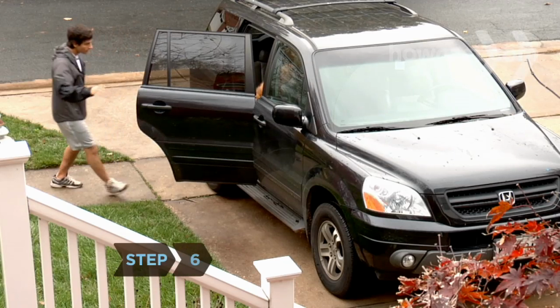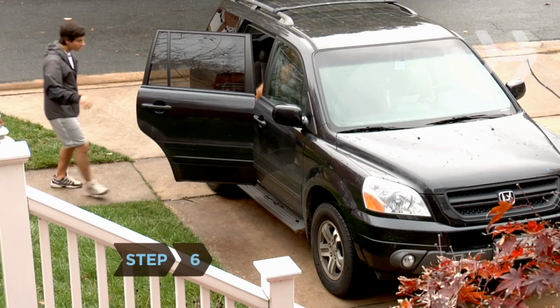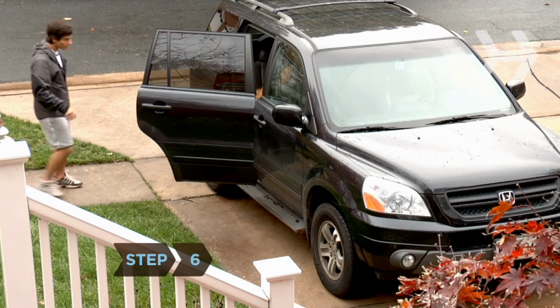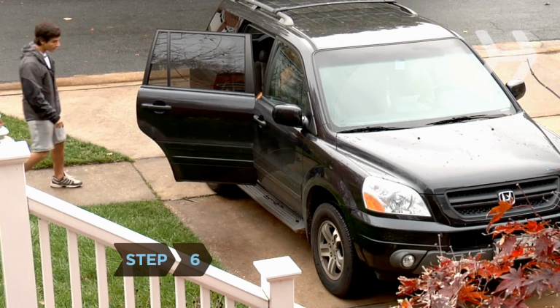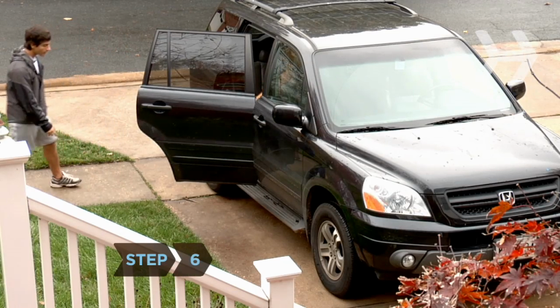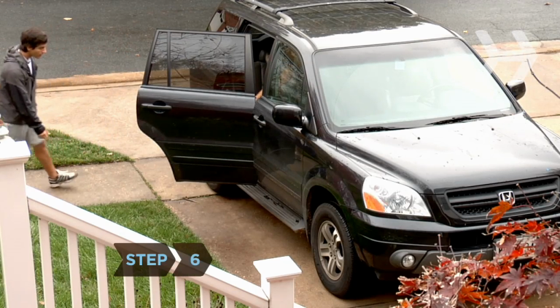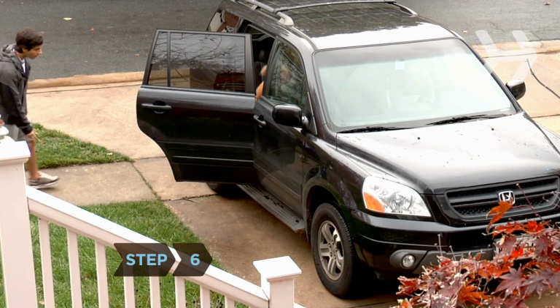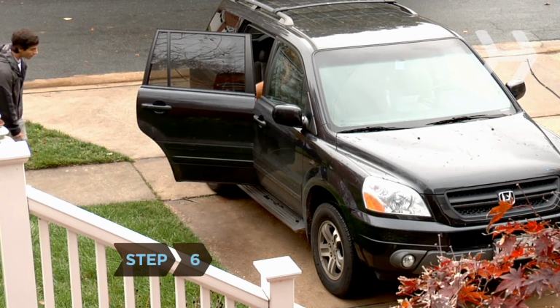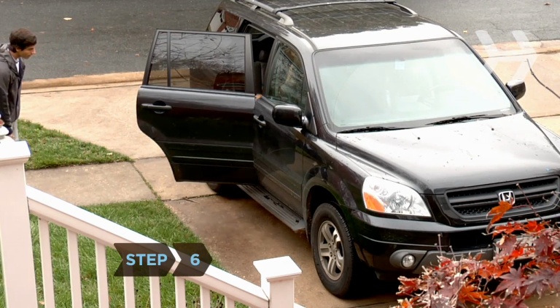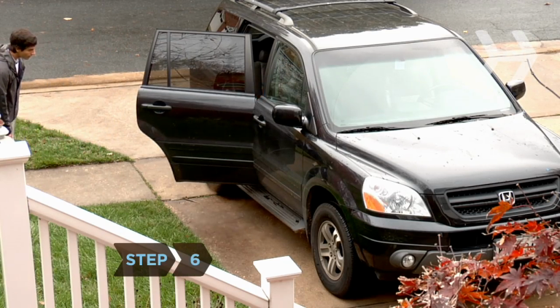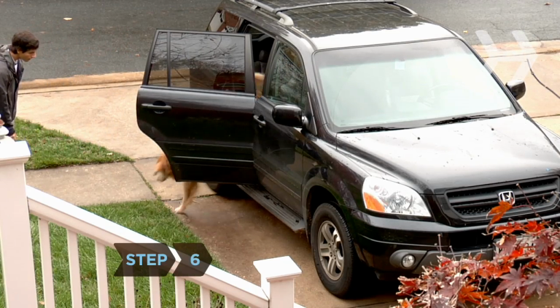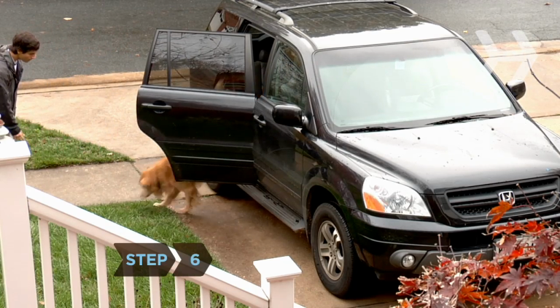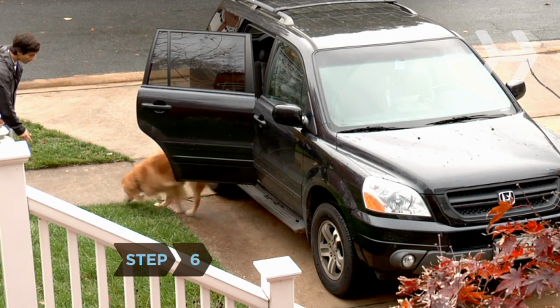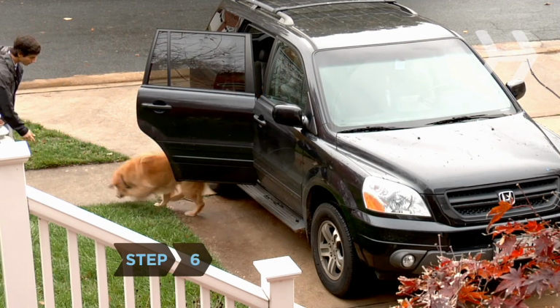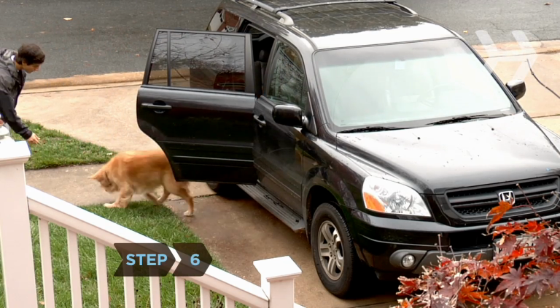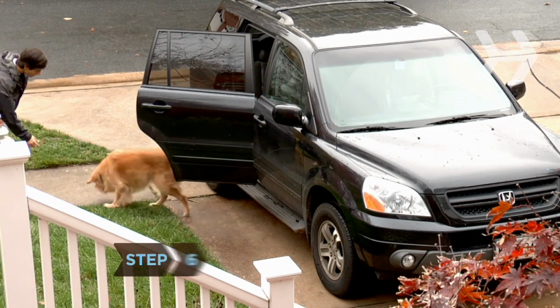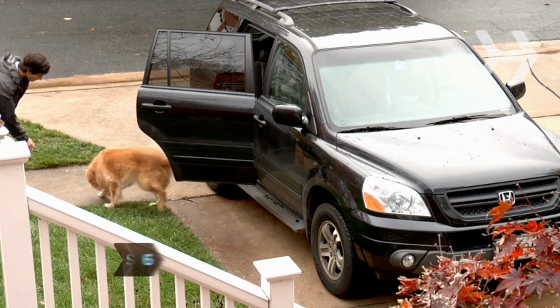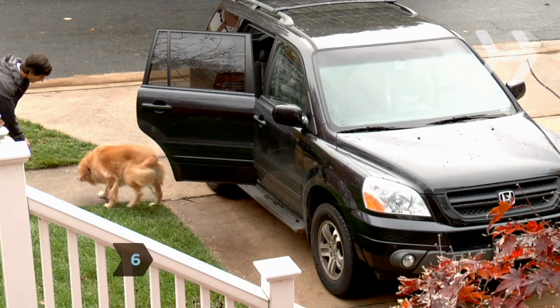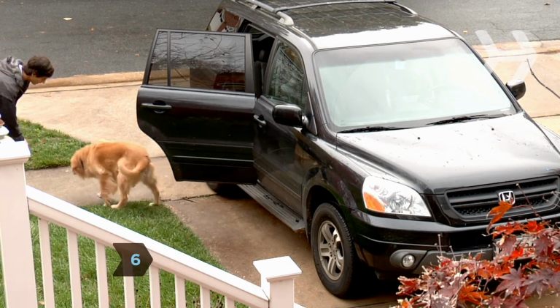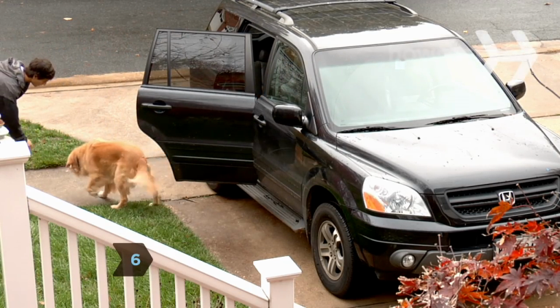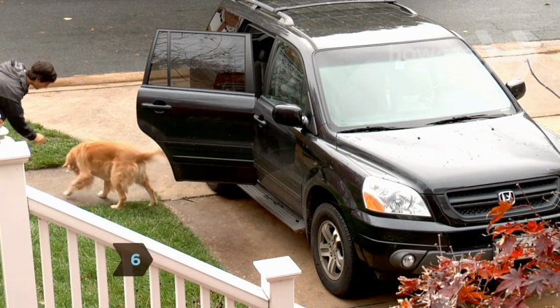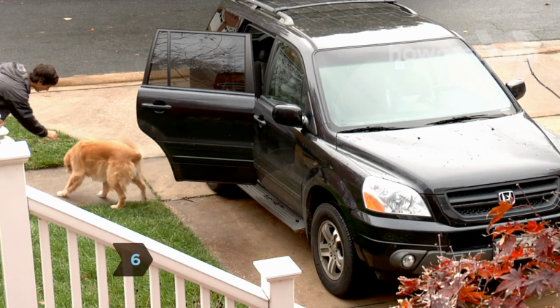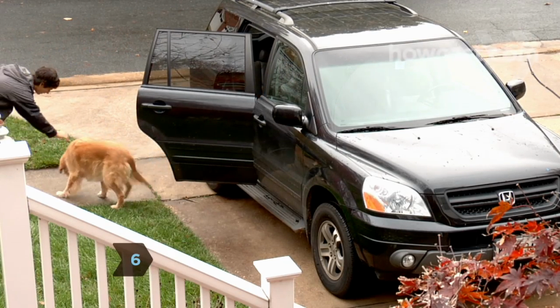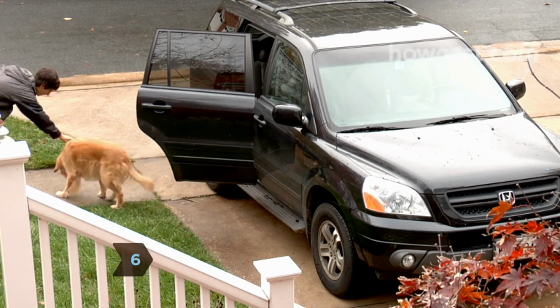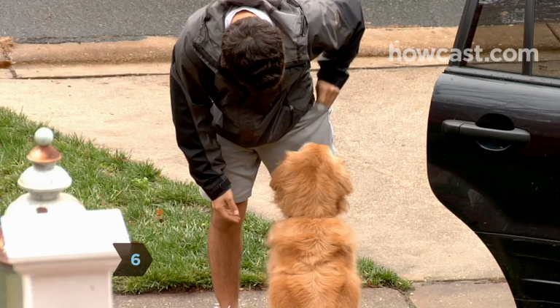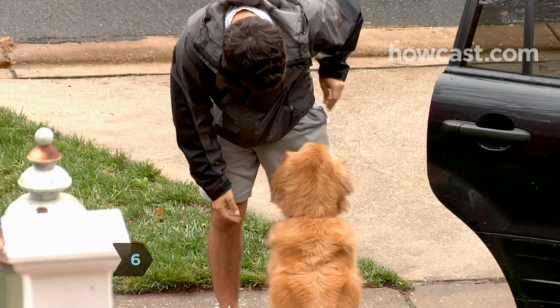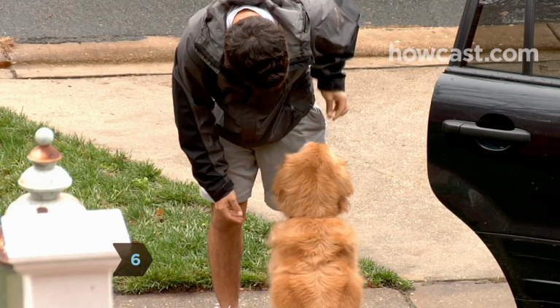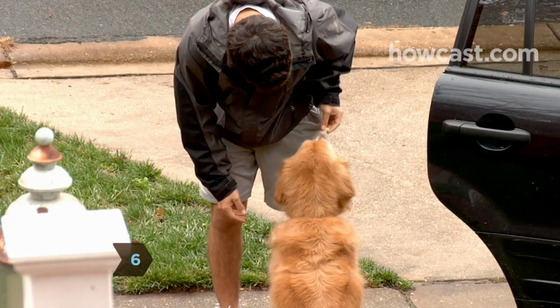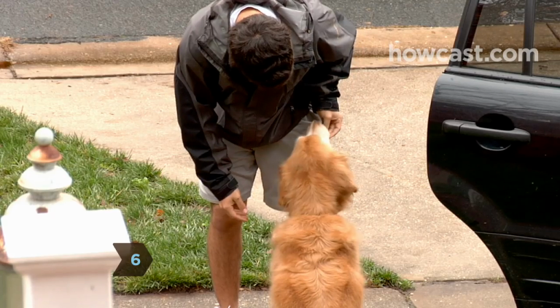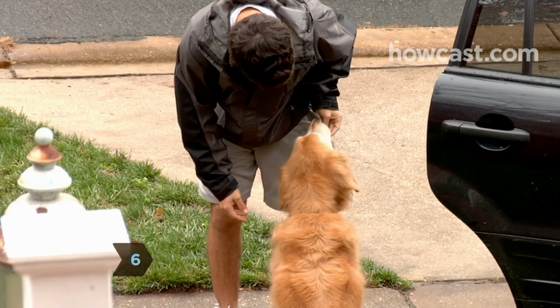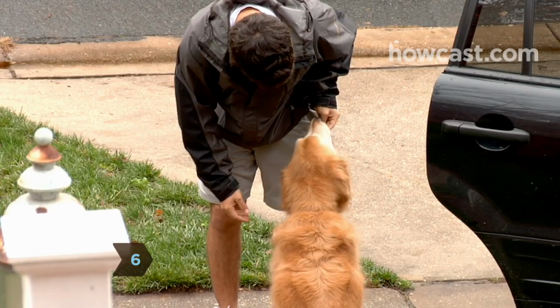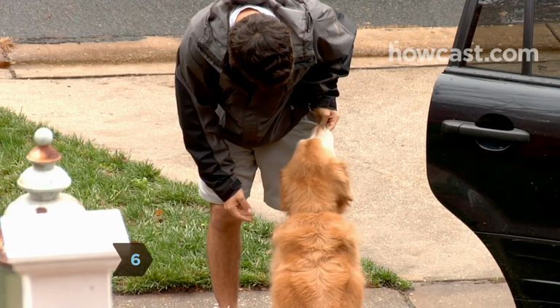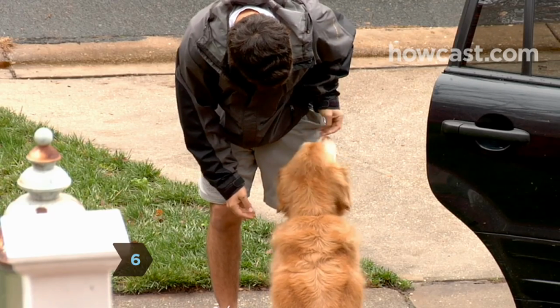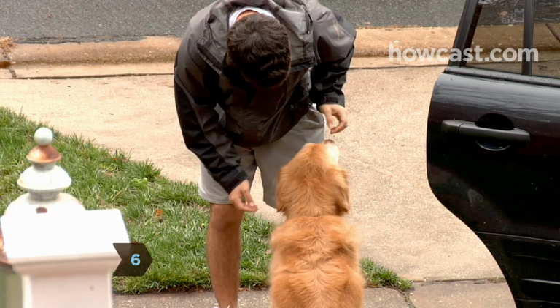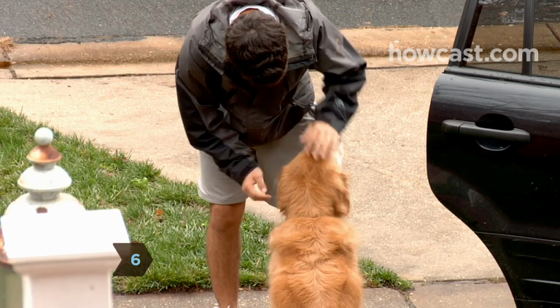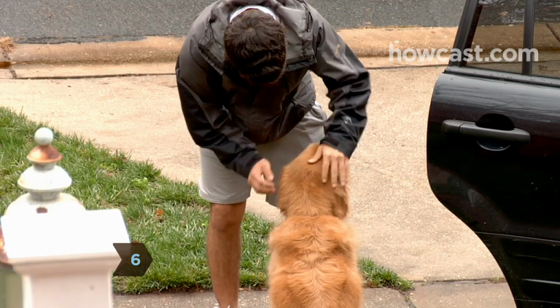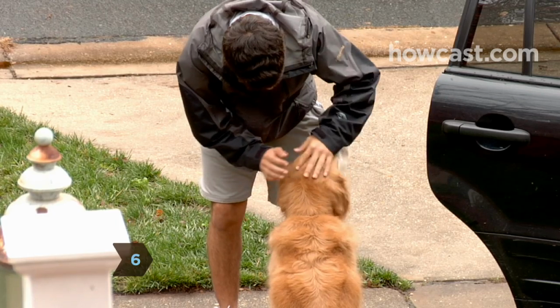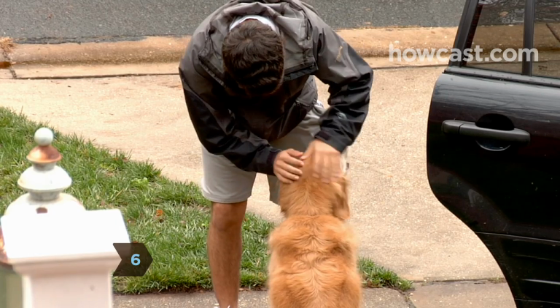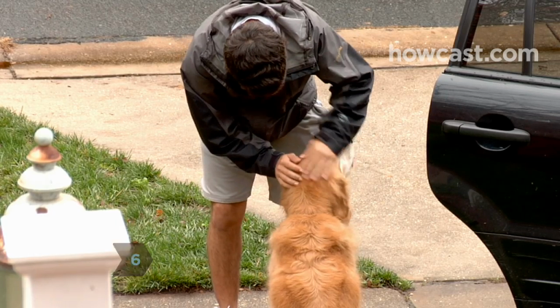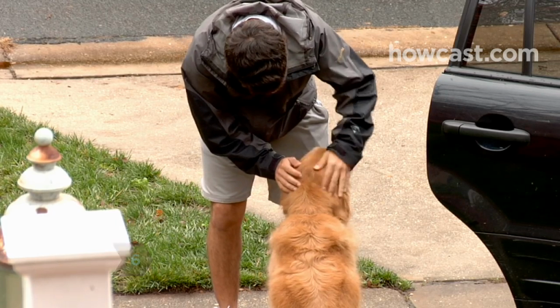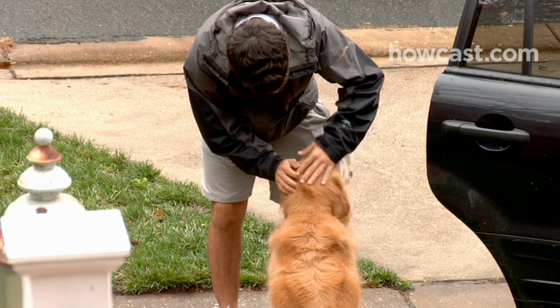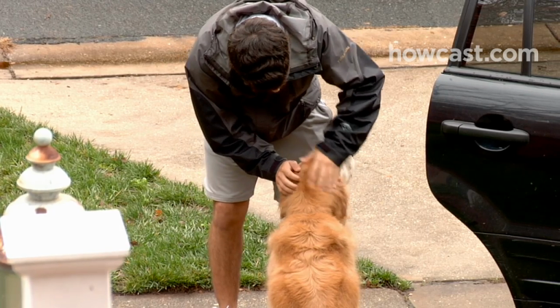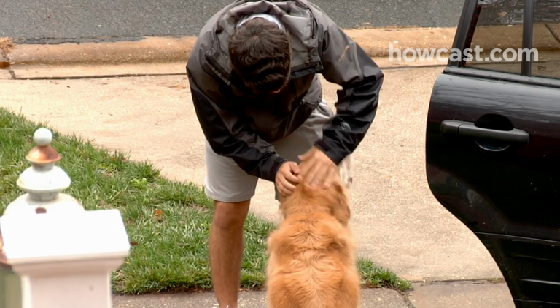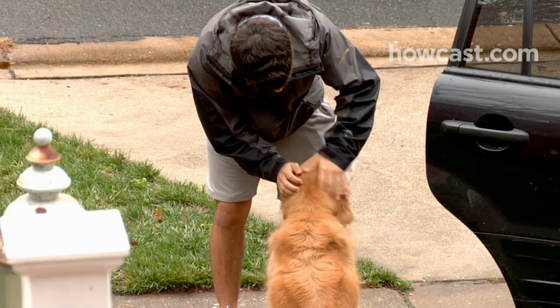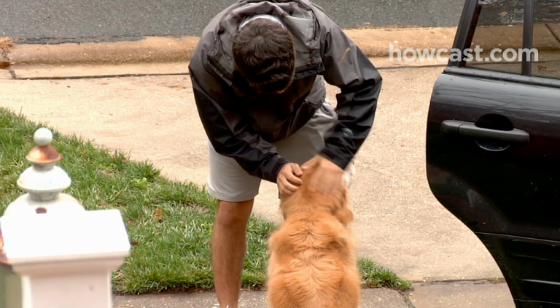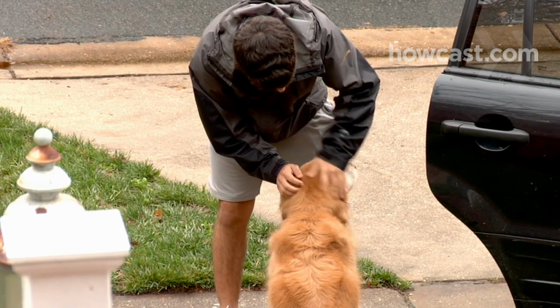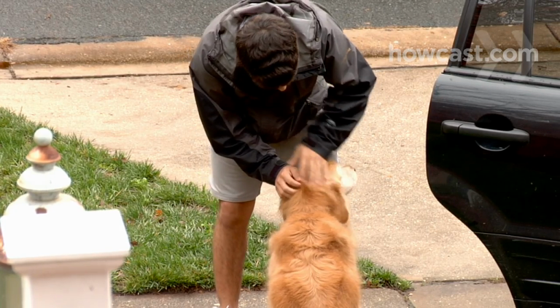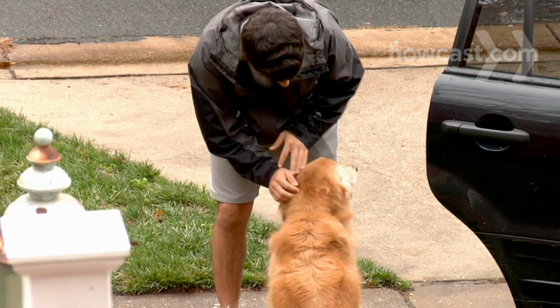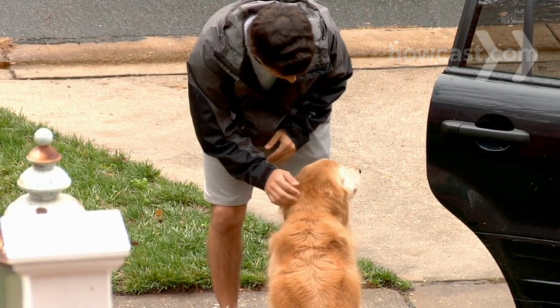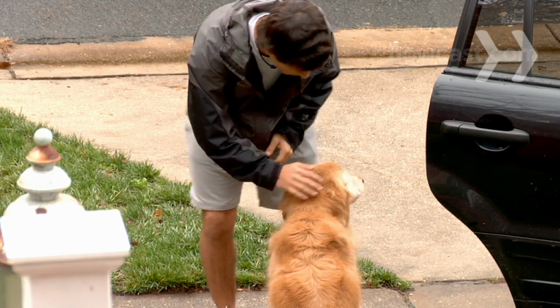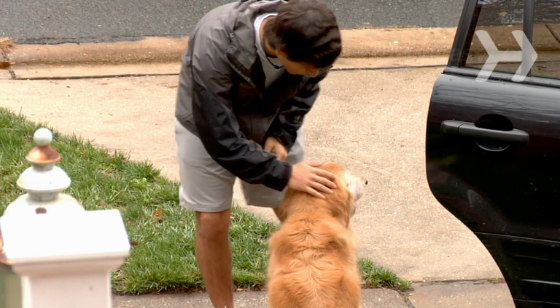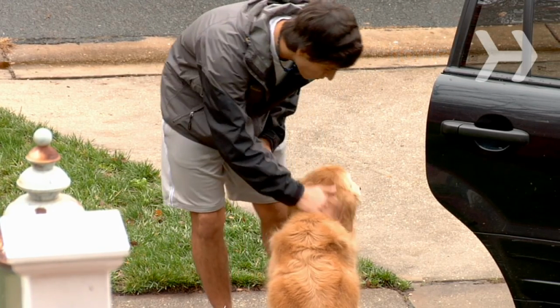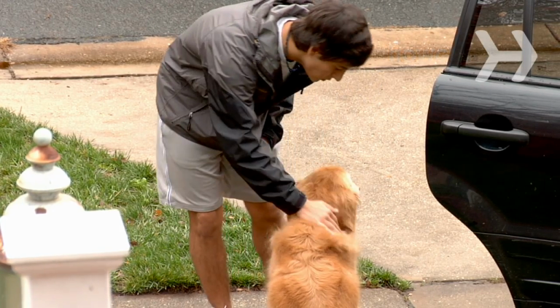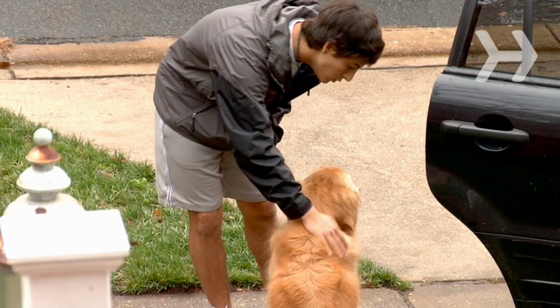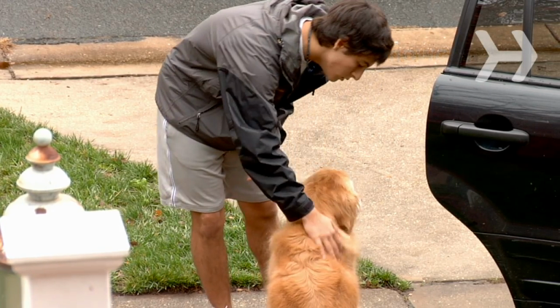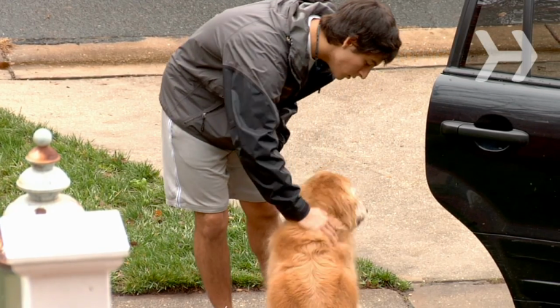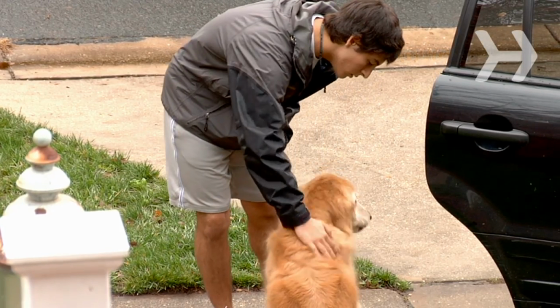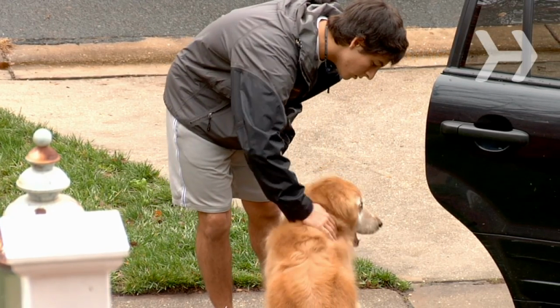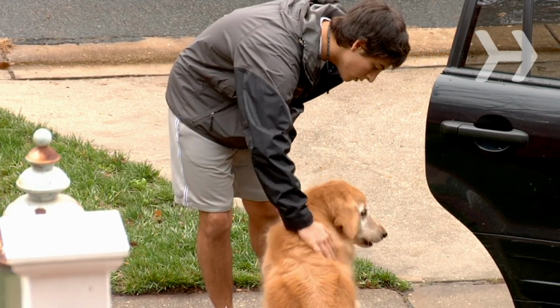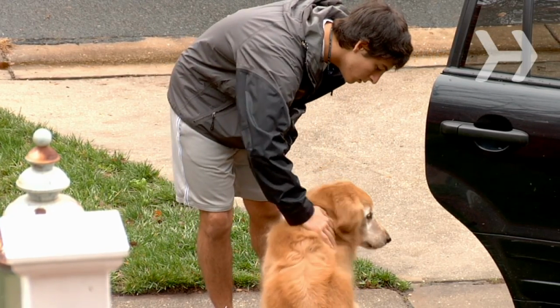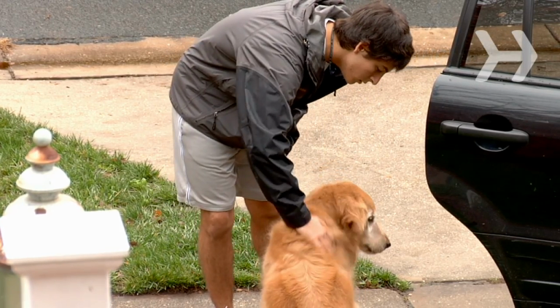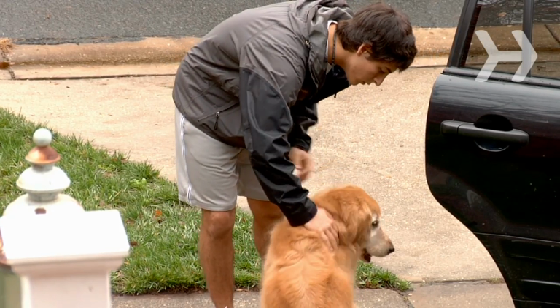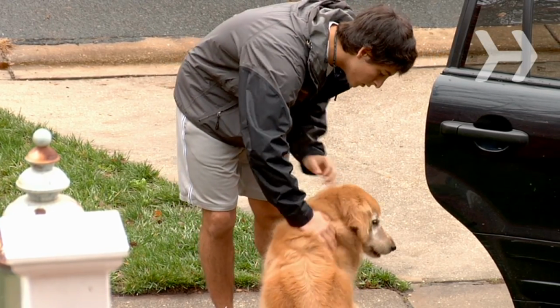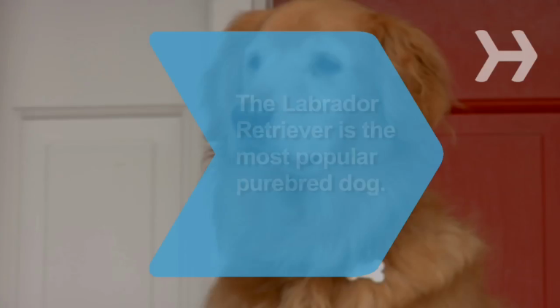Step 6. Give your dog water and lots of love when you get to your final destination. Enjoy your trip knowing that your furry friend will be with you all the way.